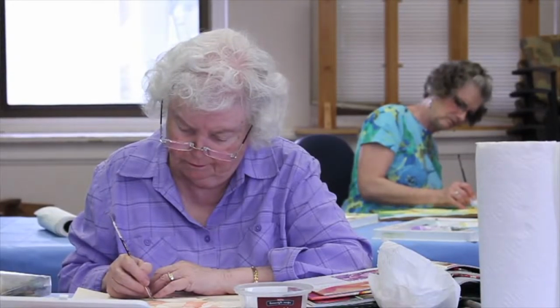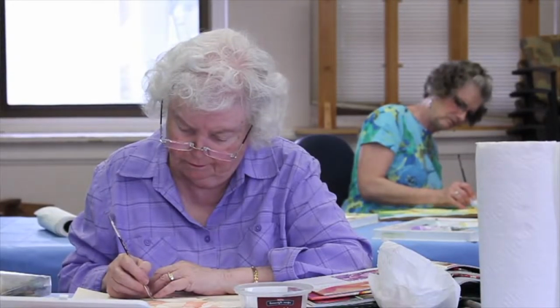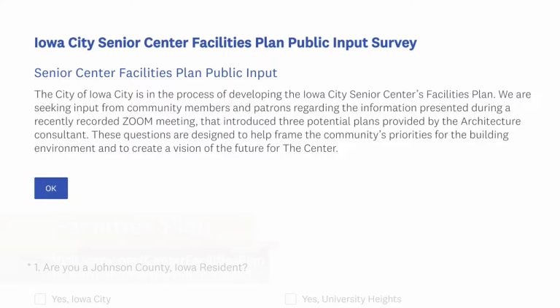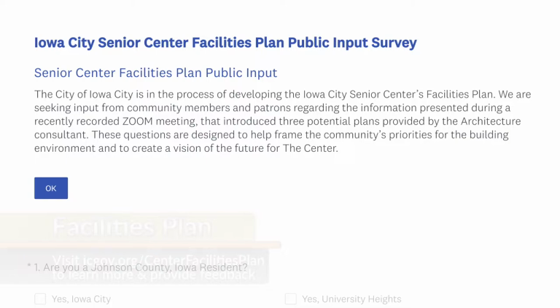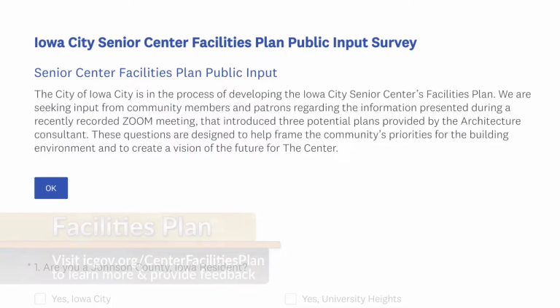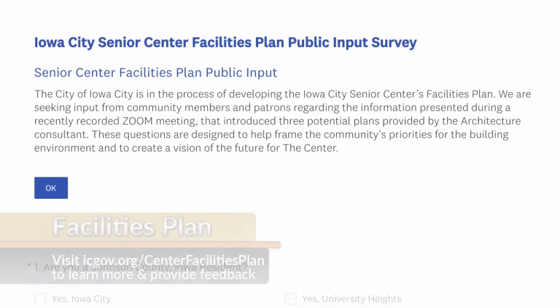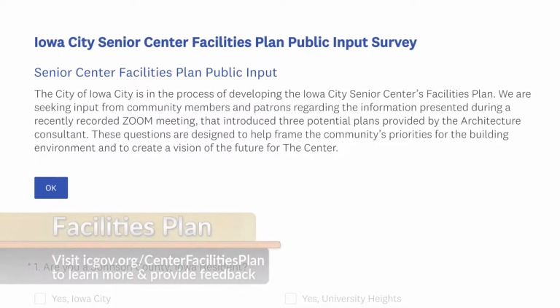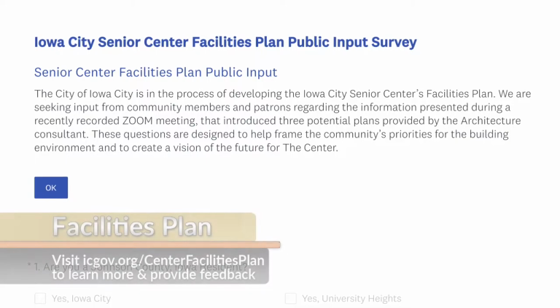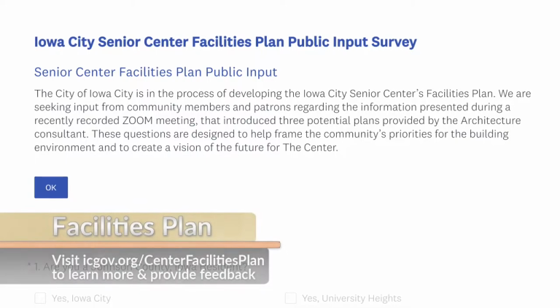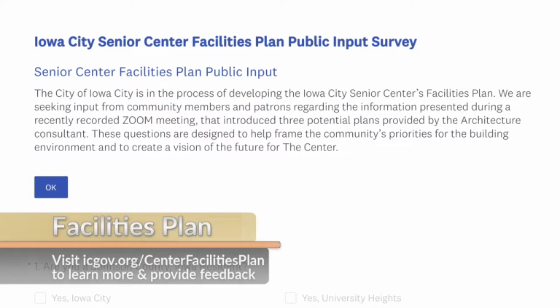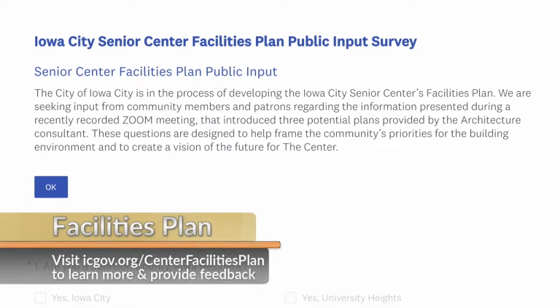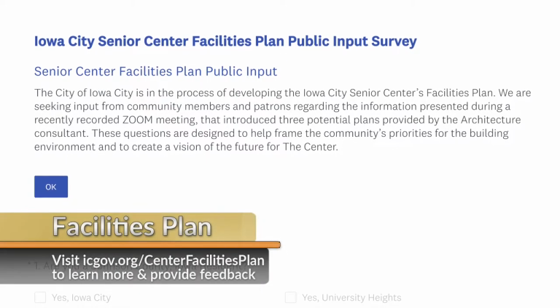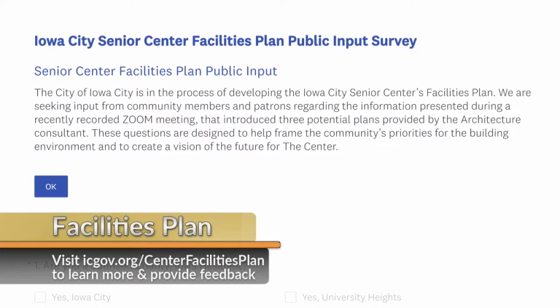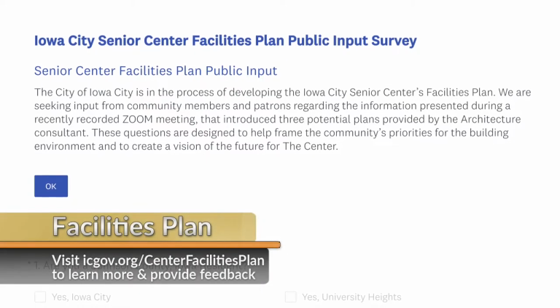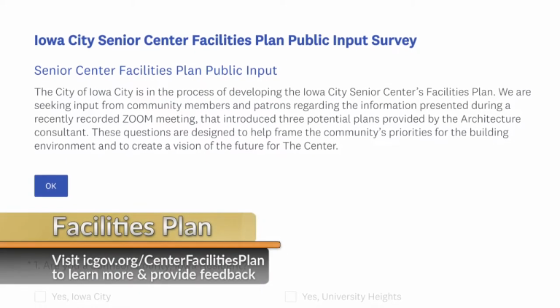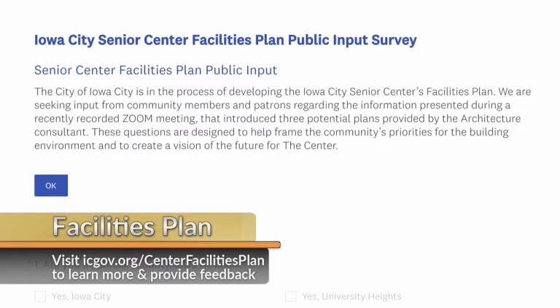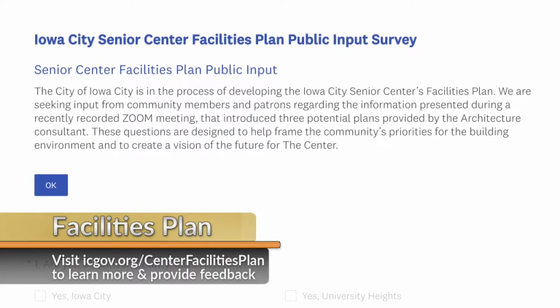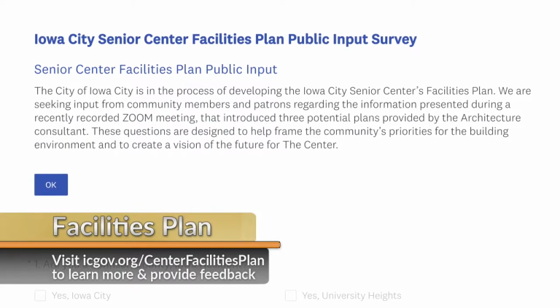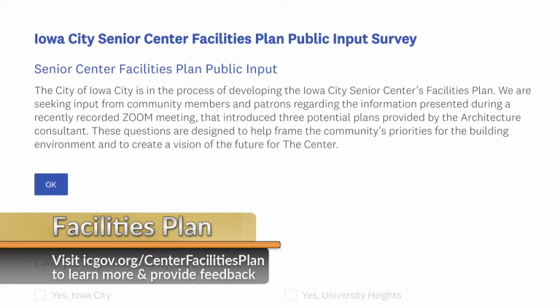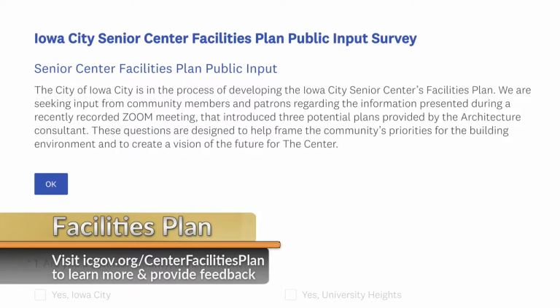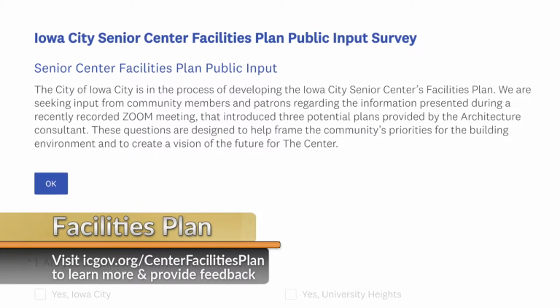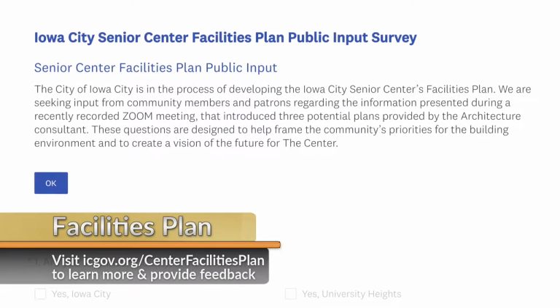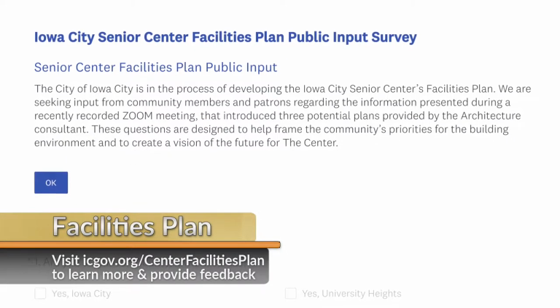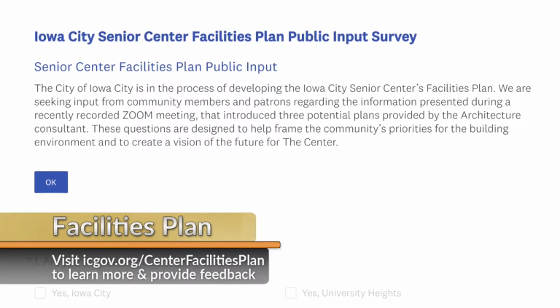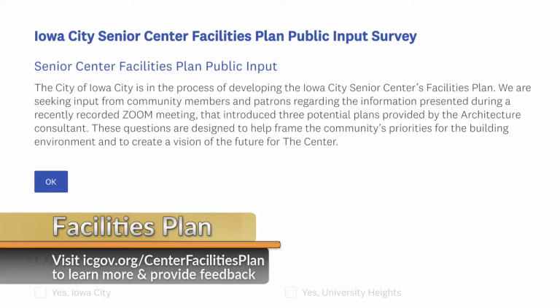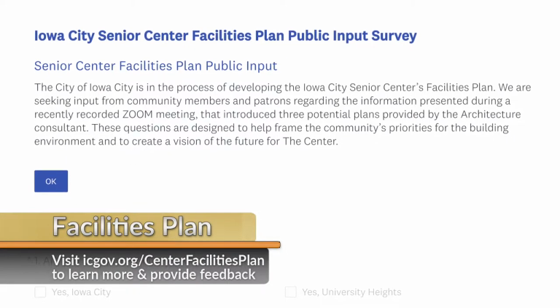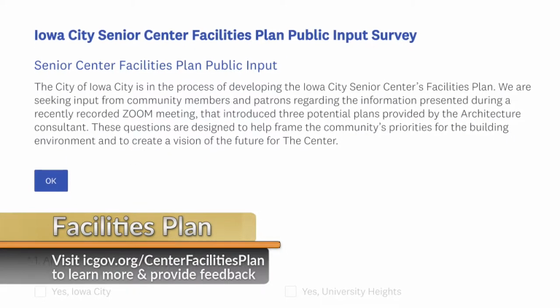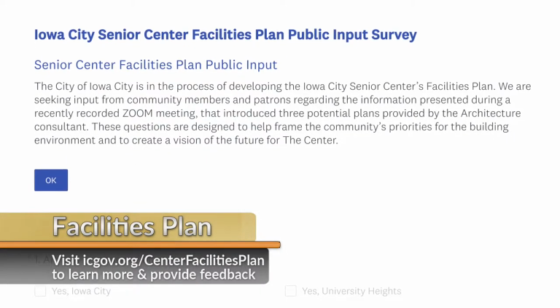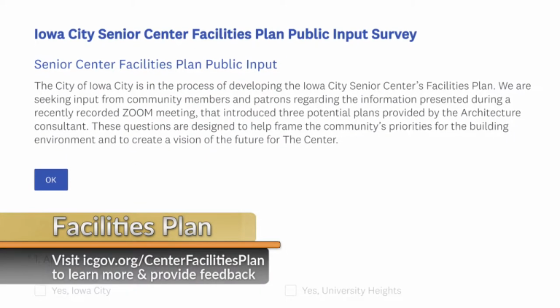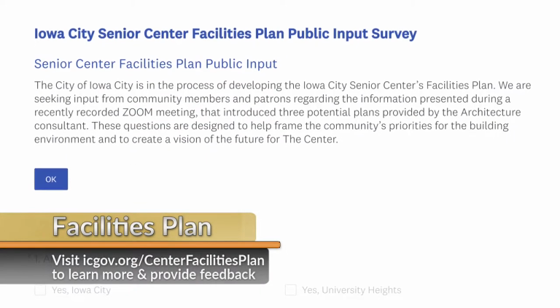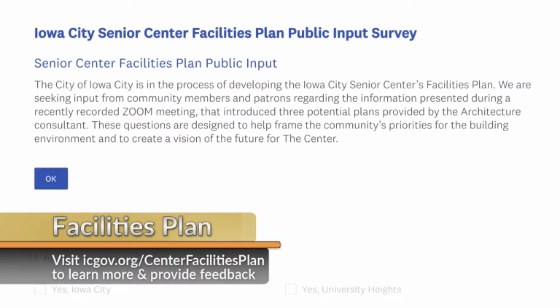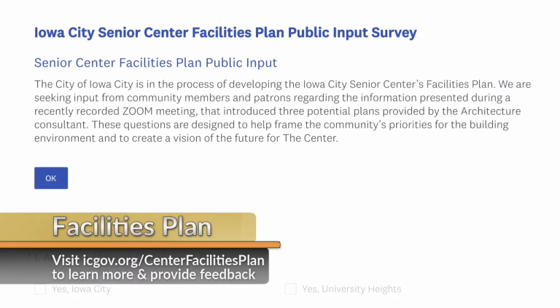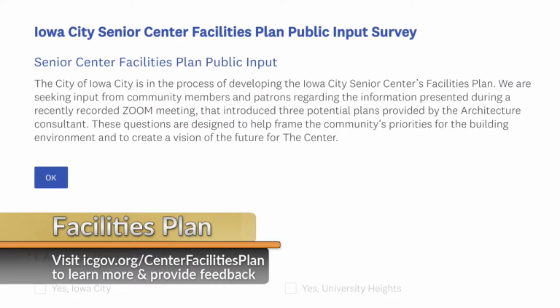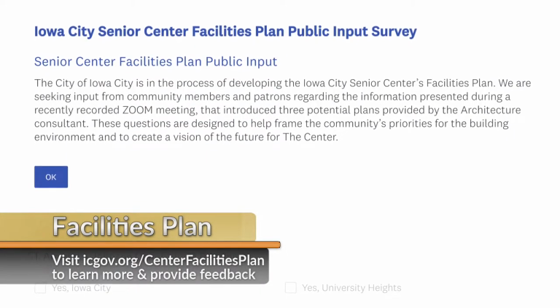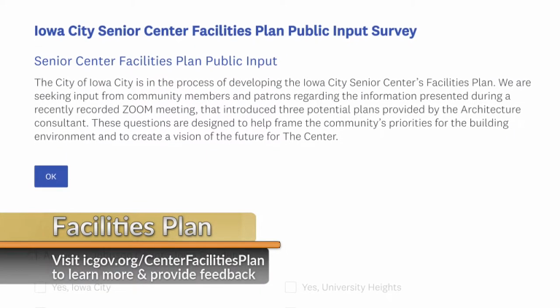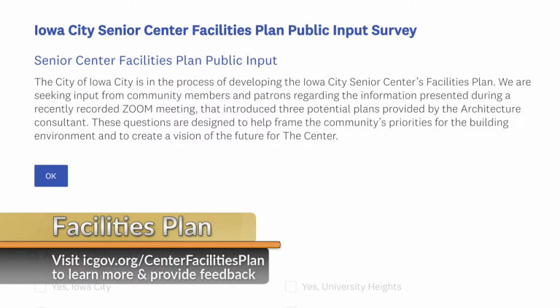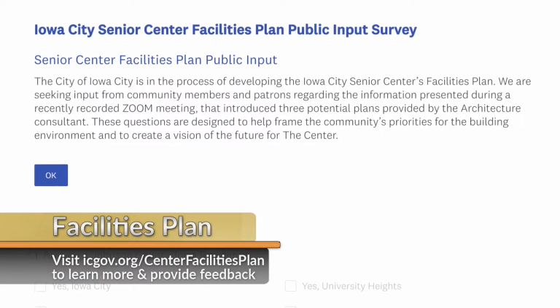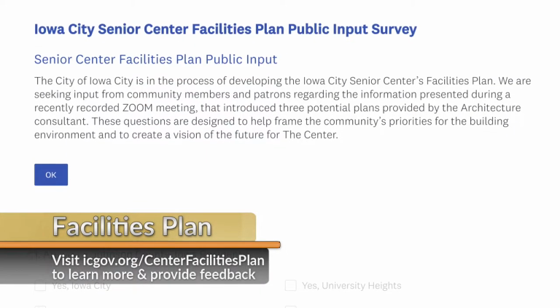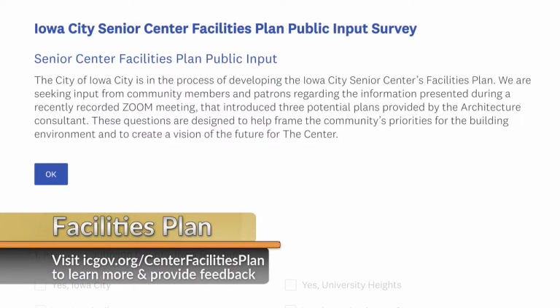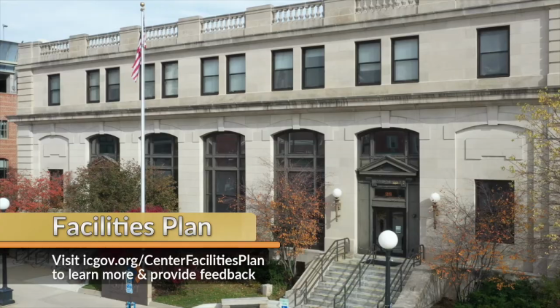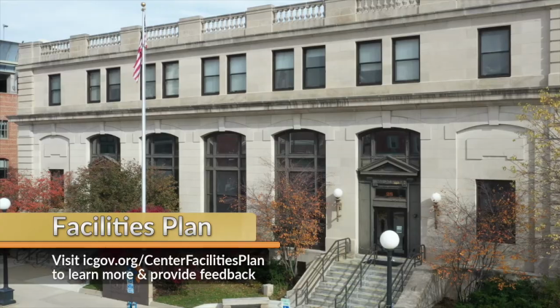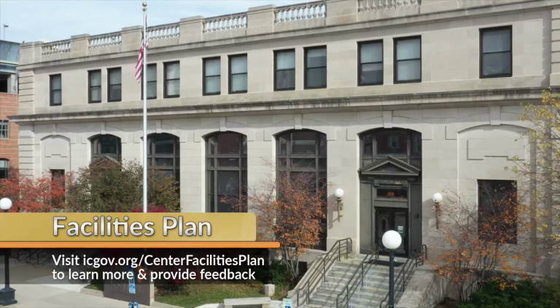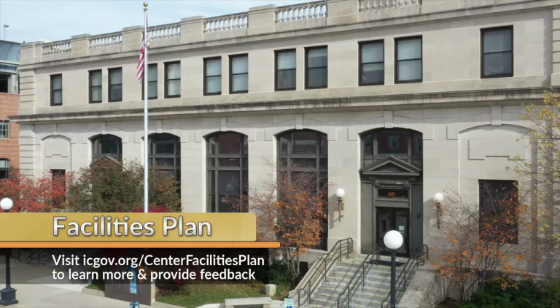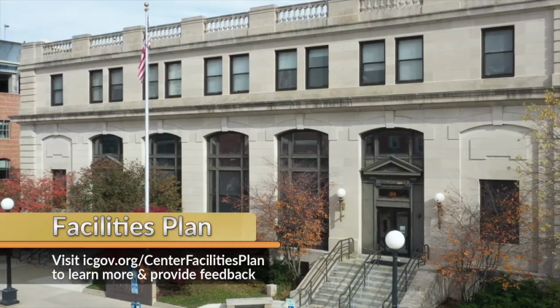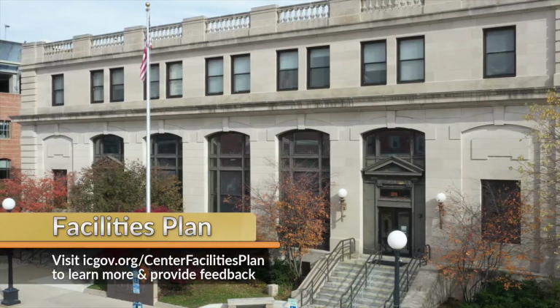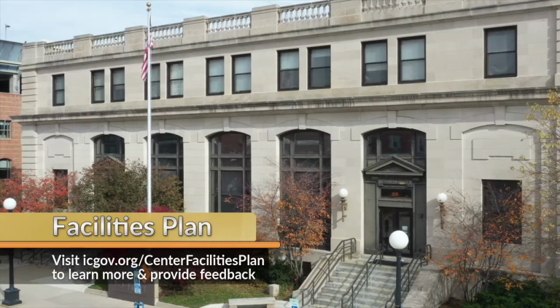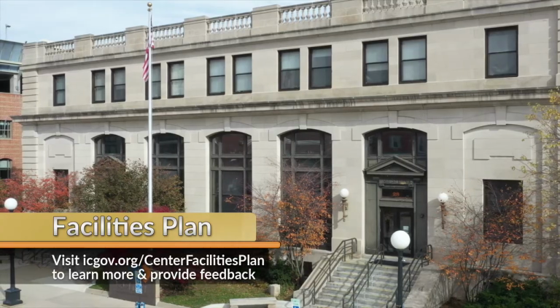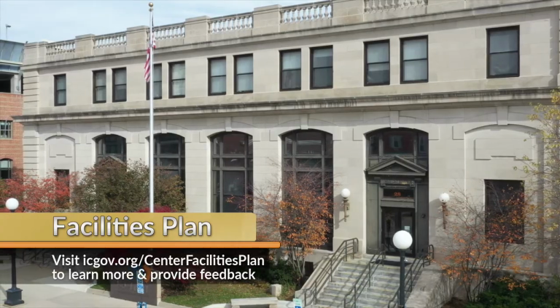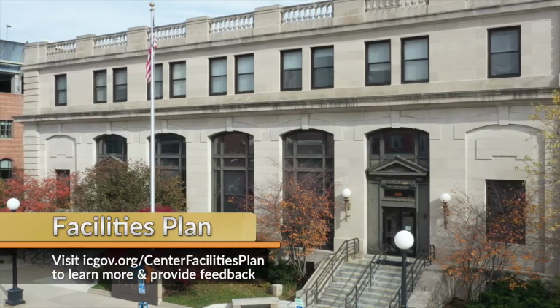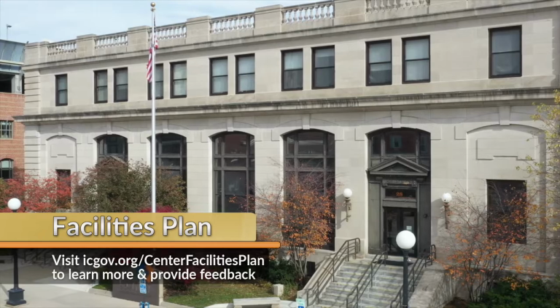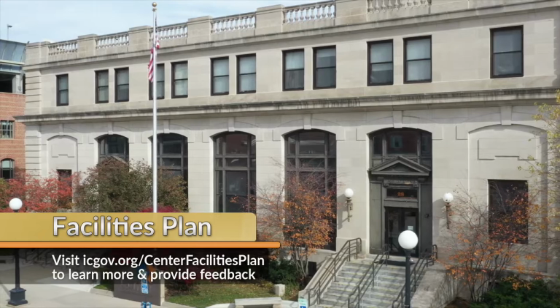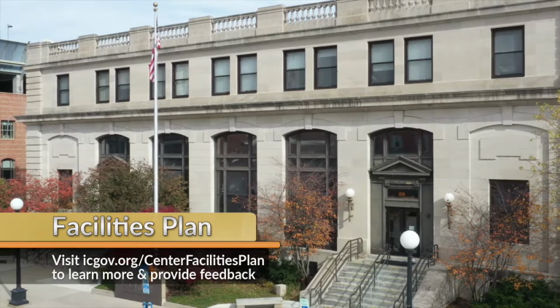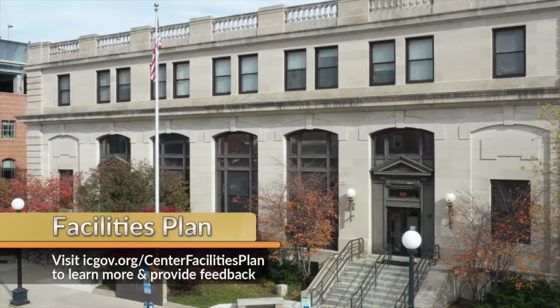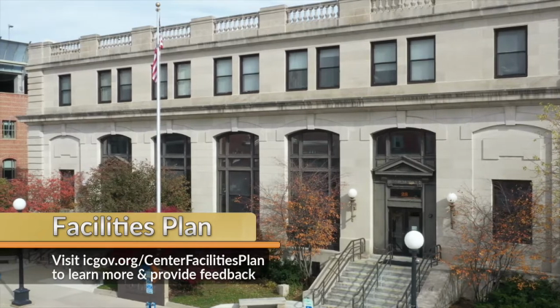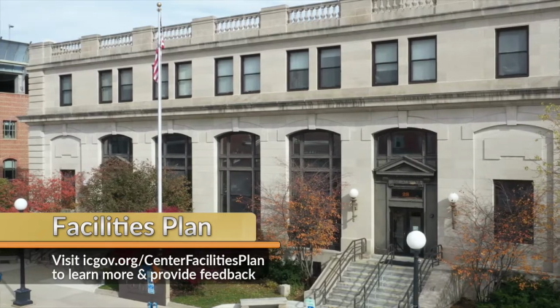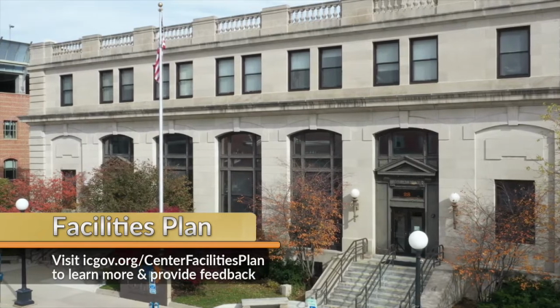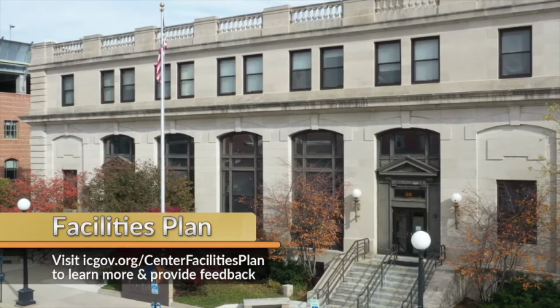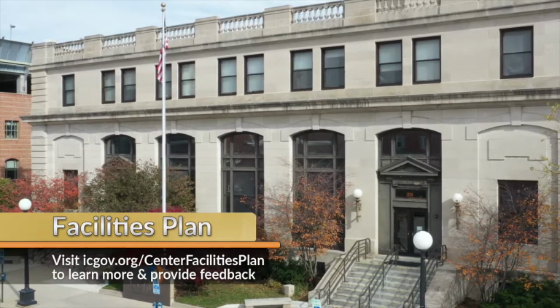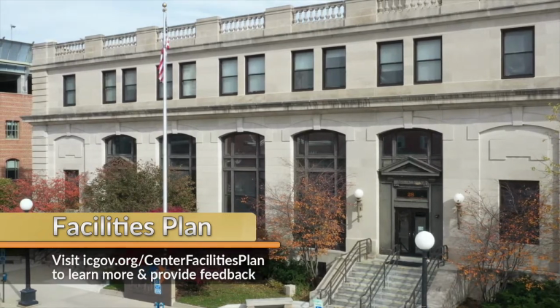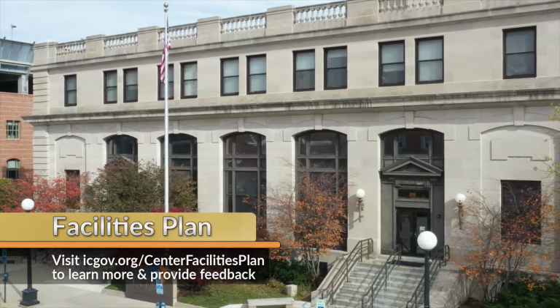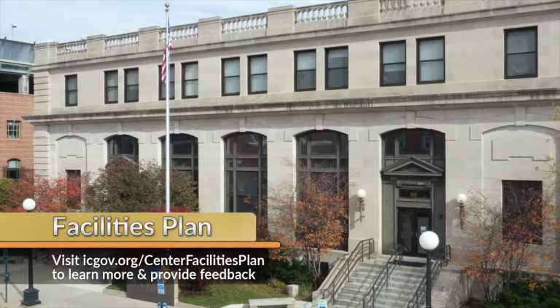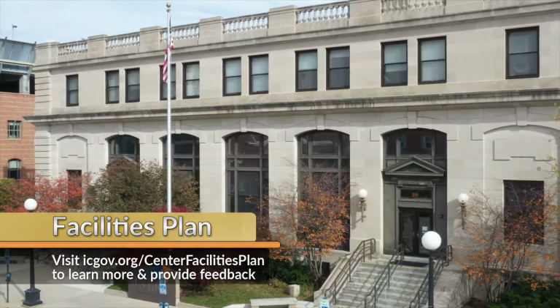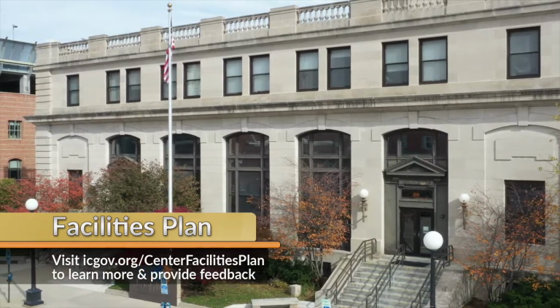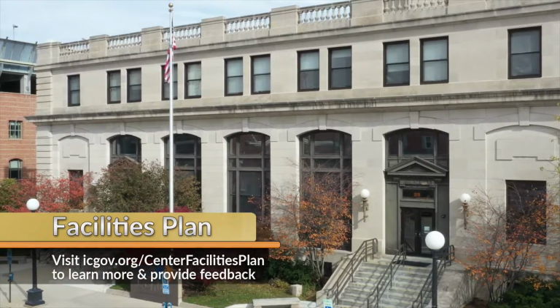The survey will only be open through Friday, November 6th, so make sure to act now to ensure your input is included in the planning process.